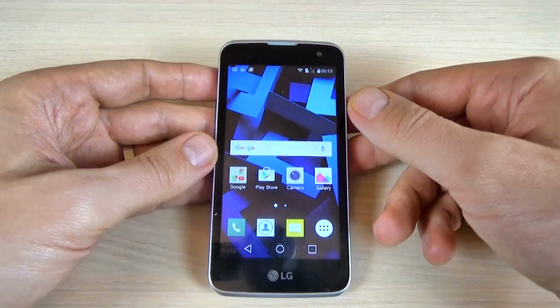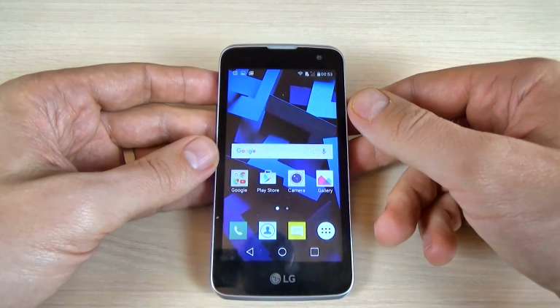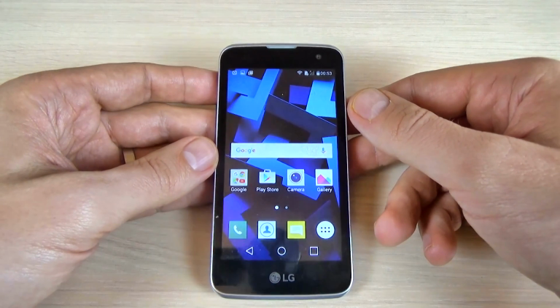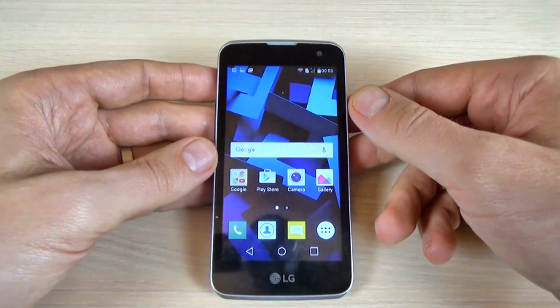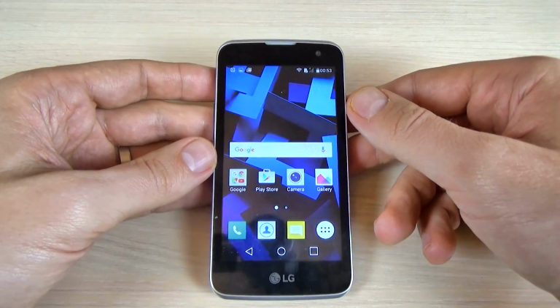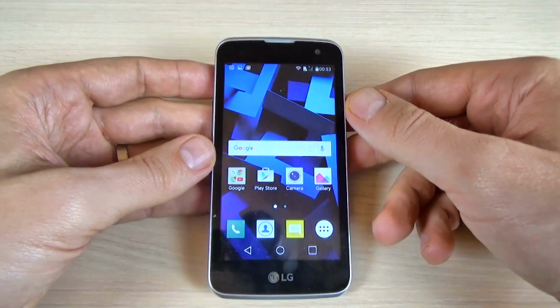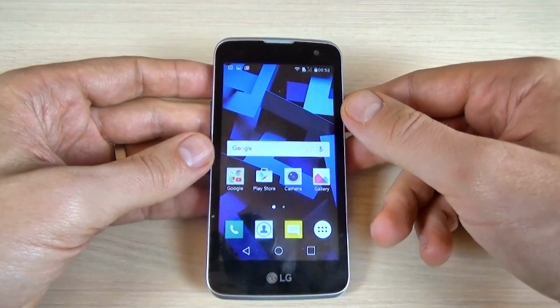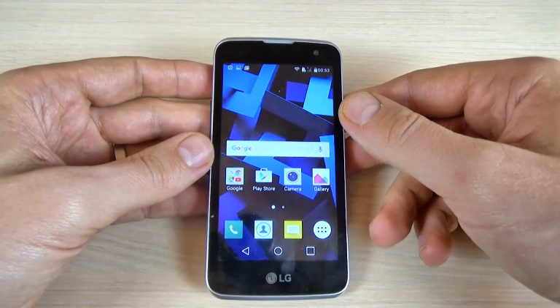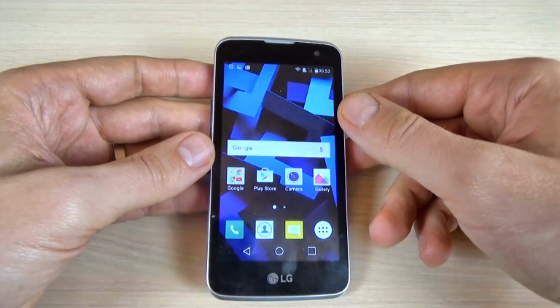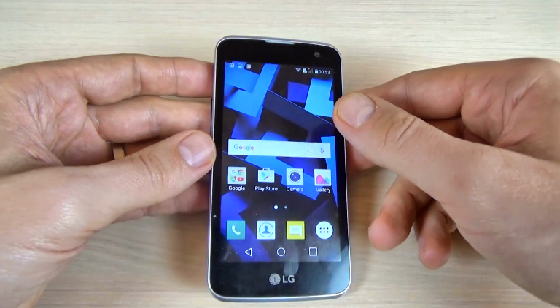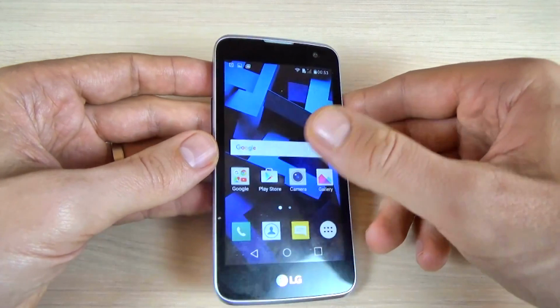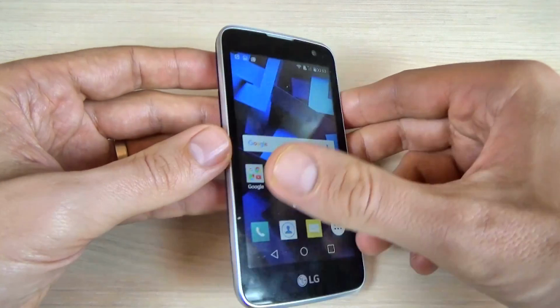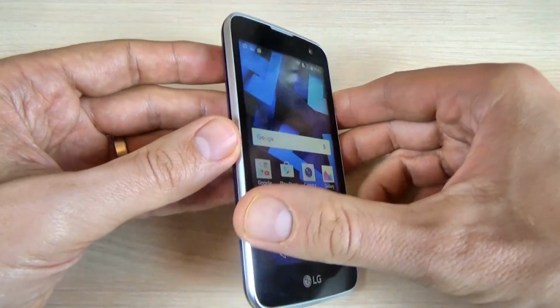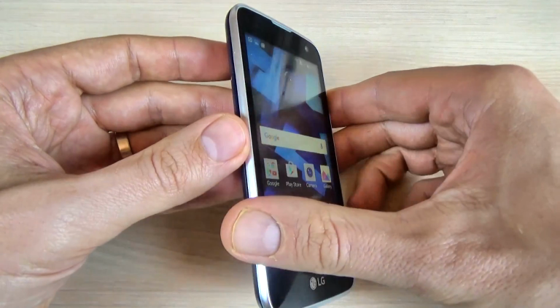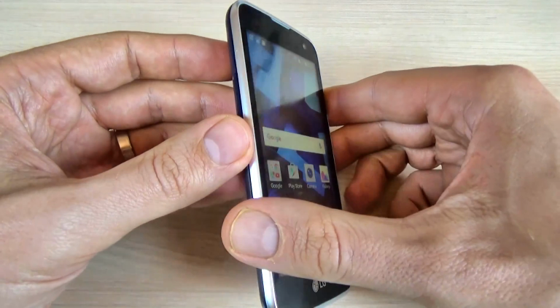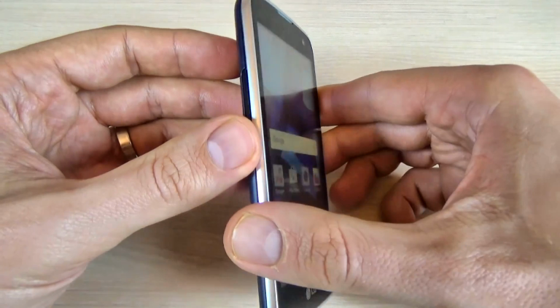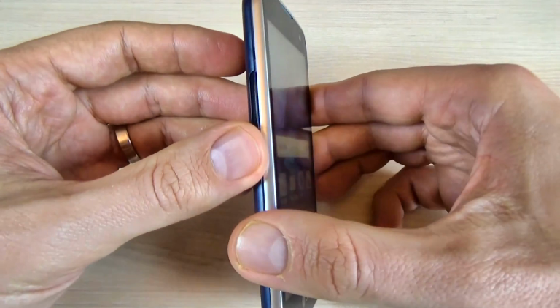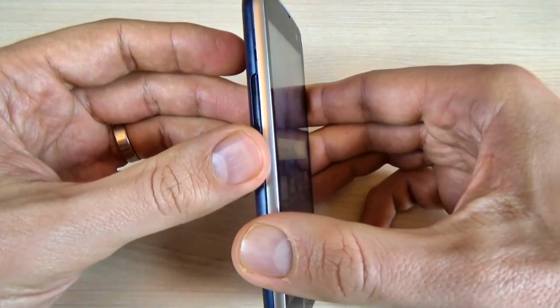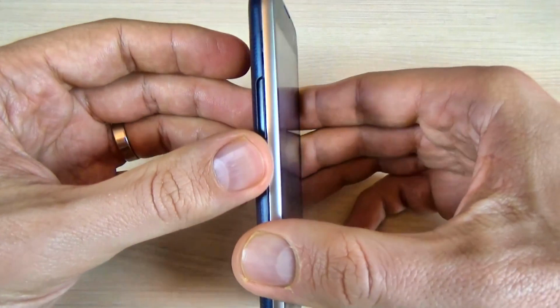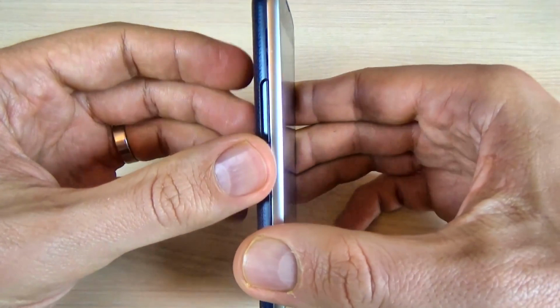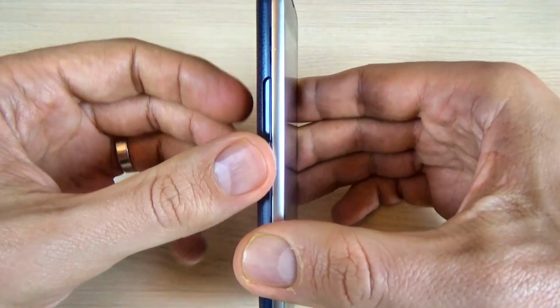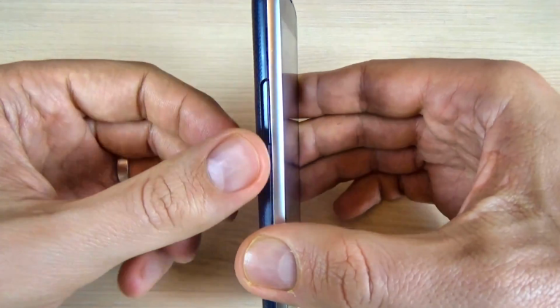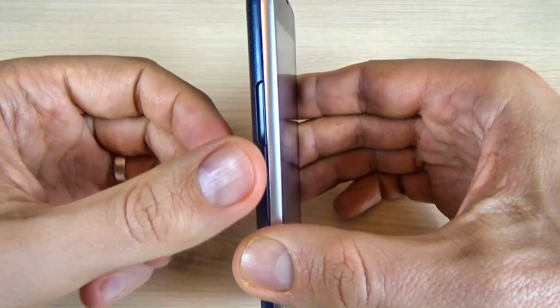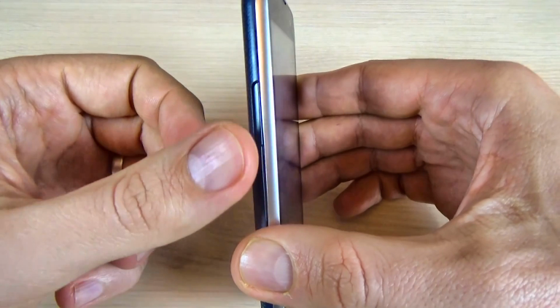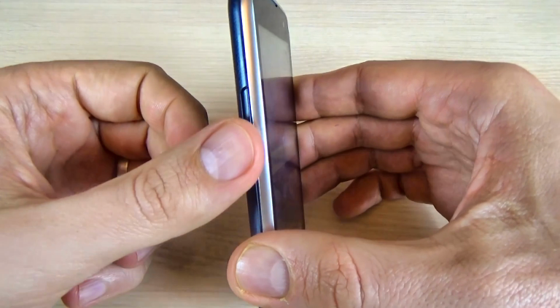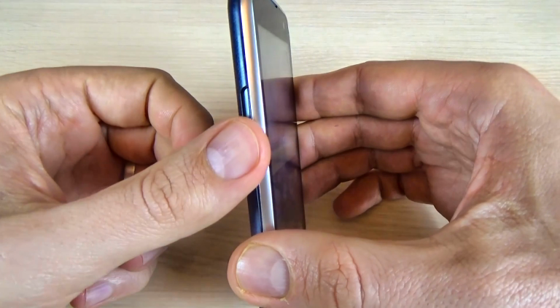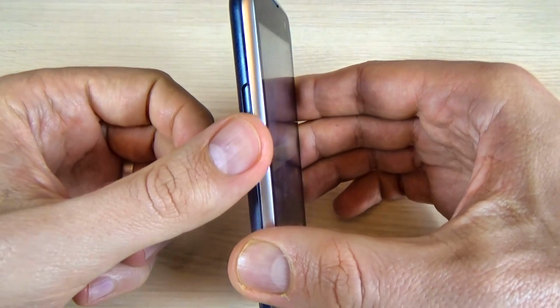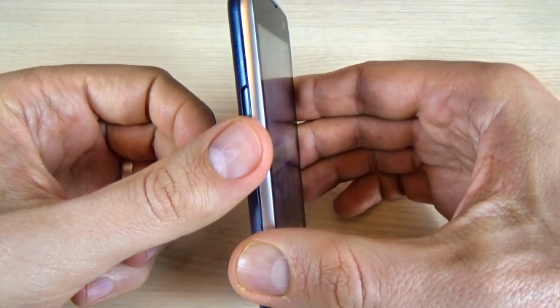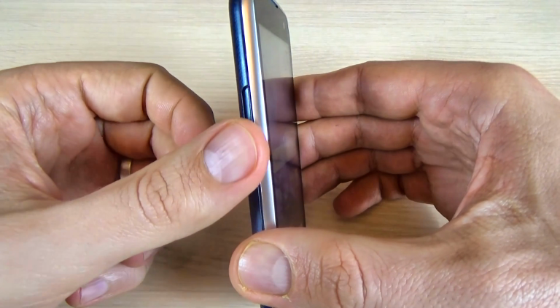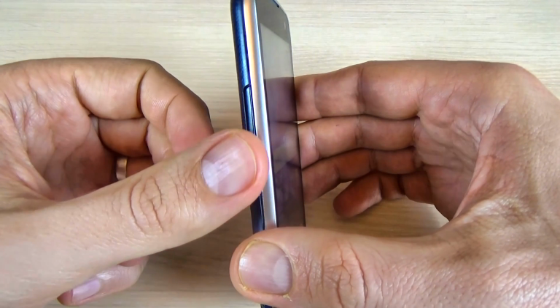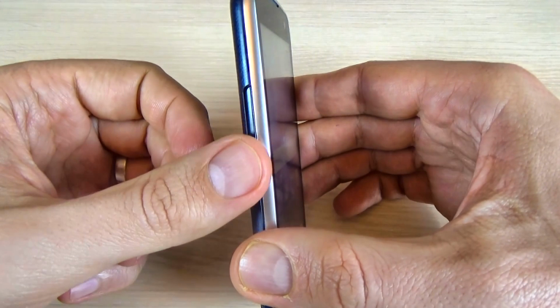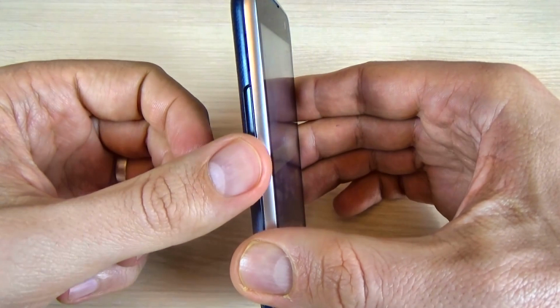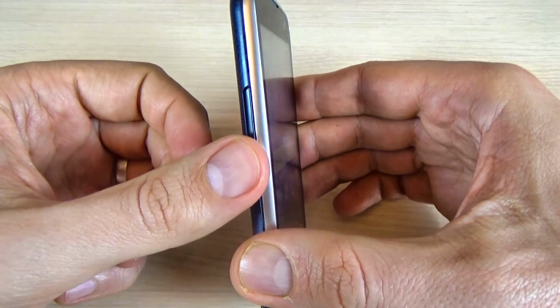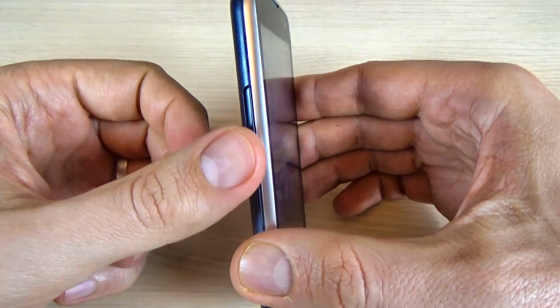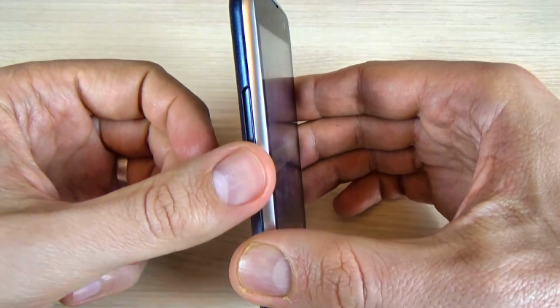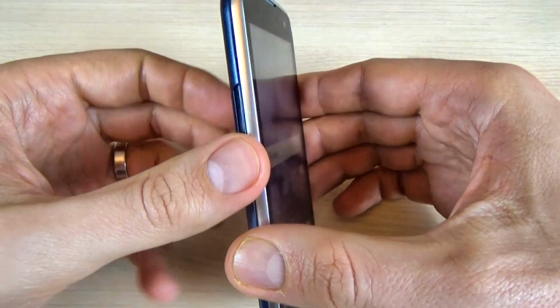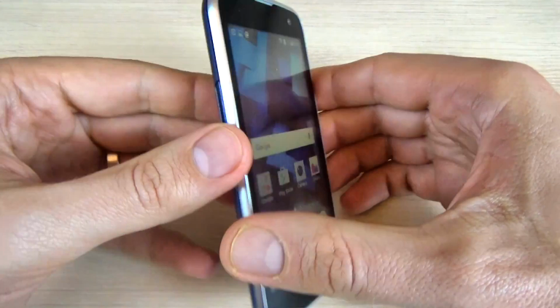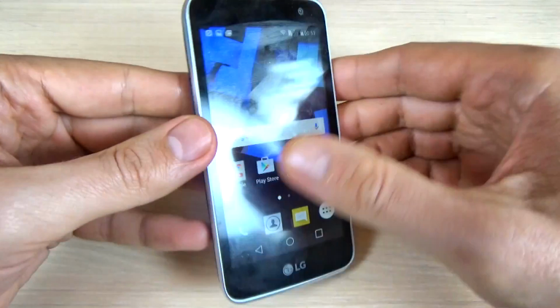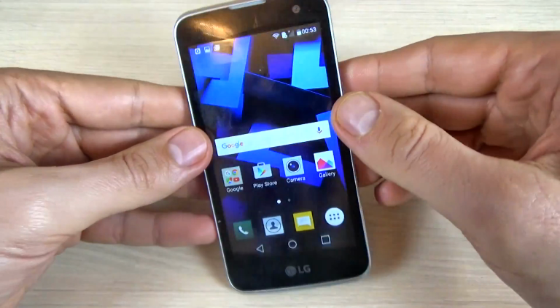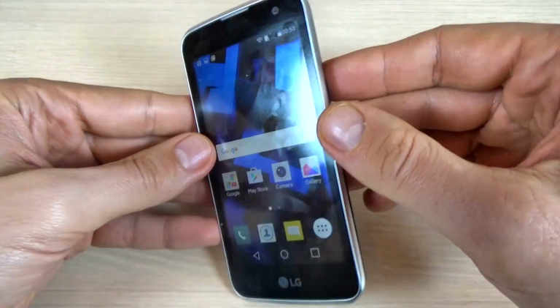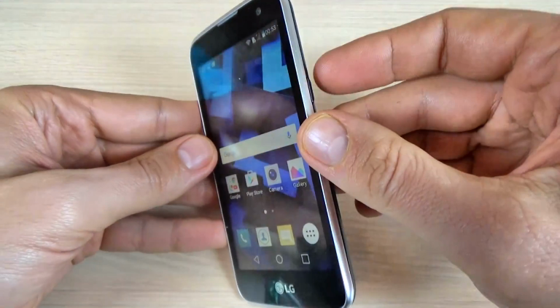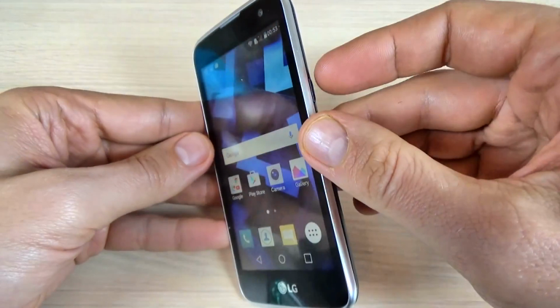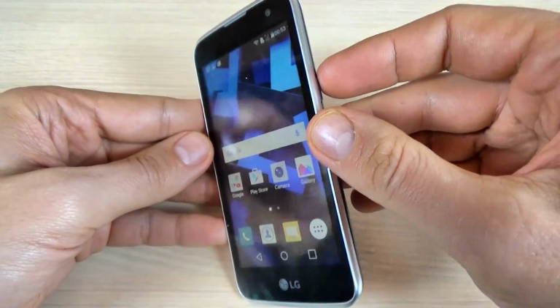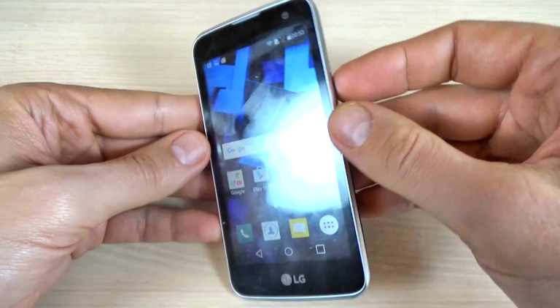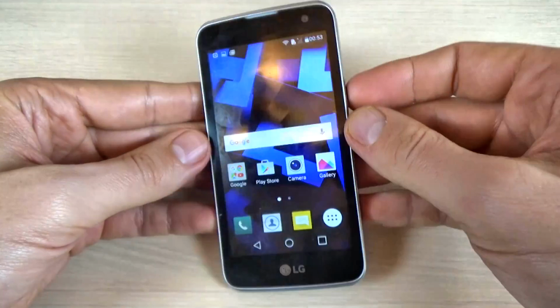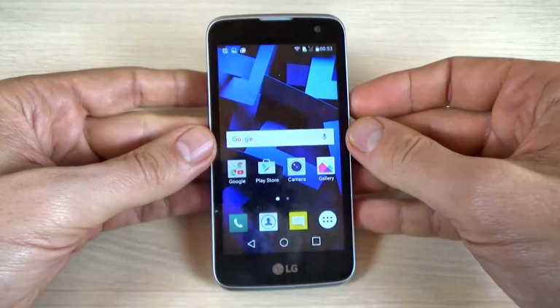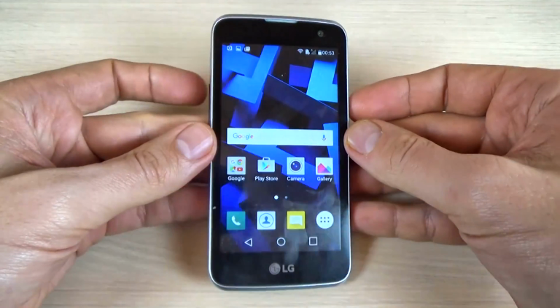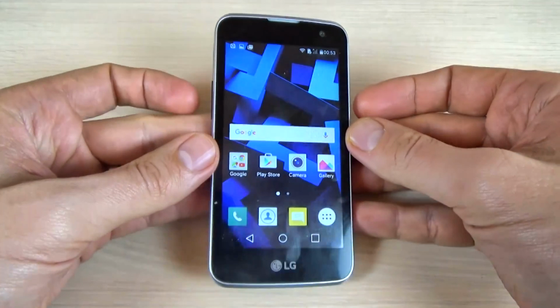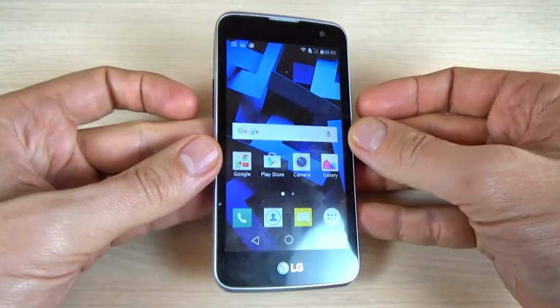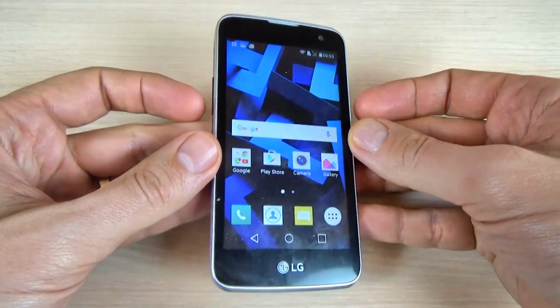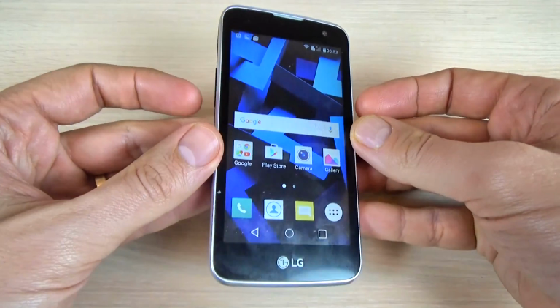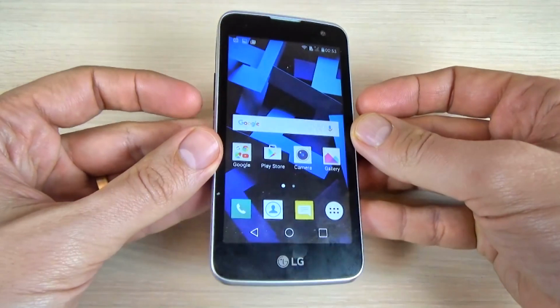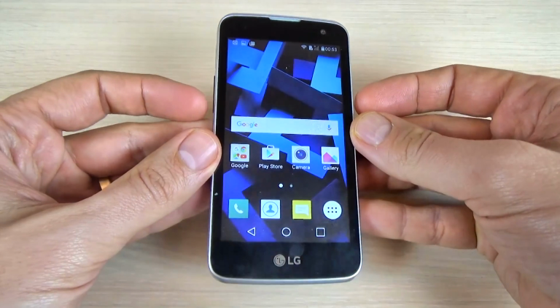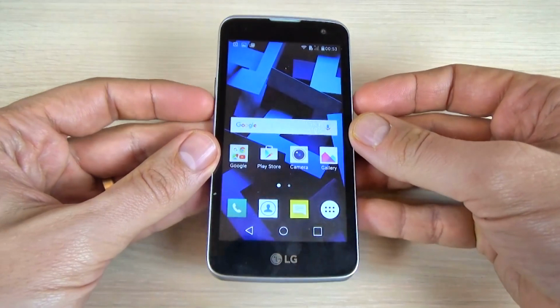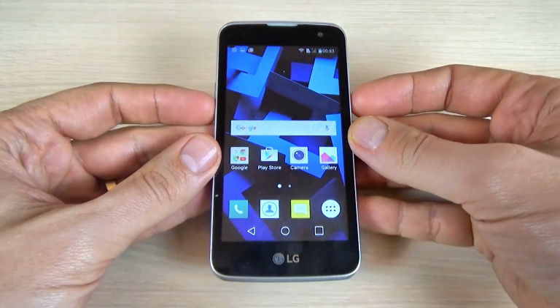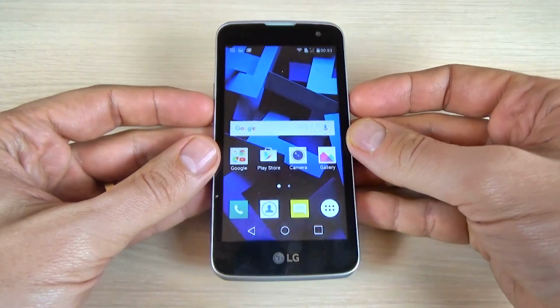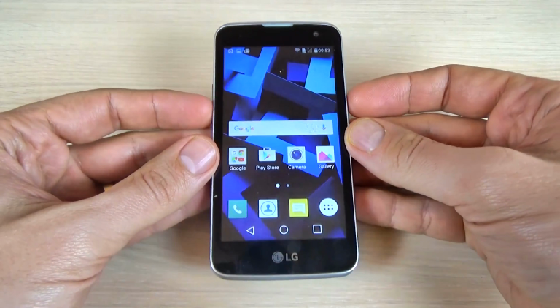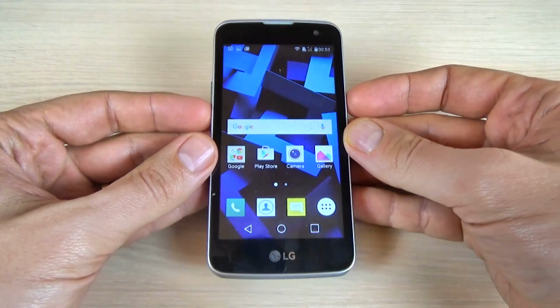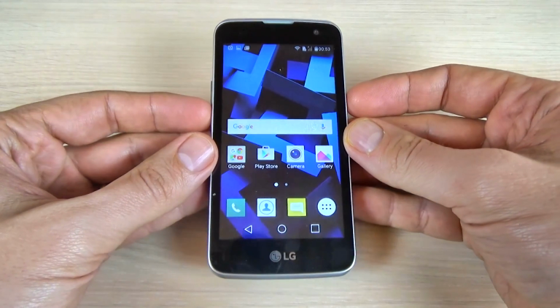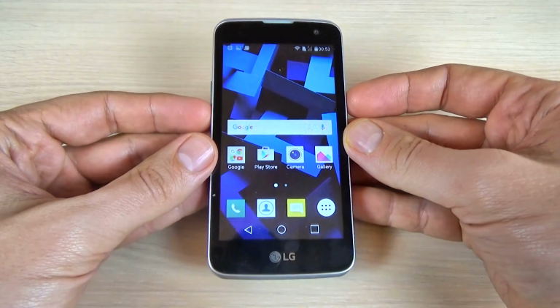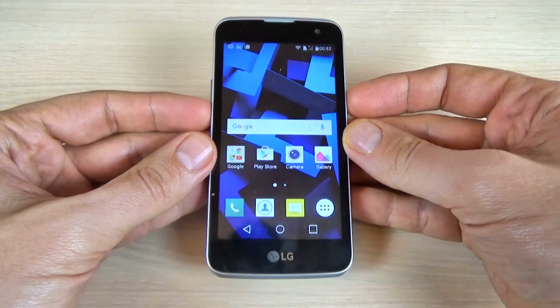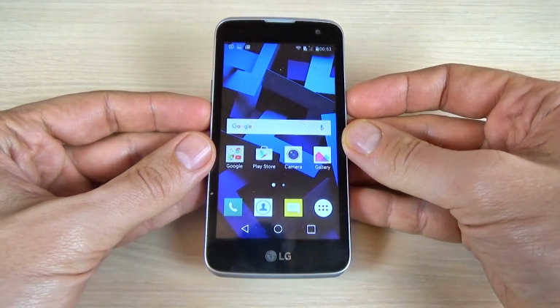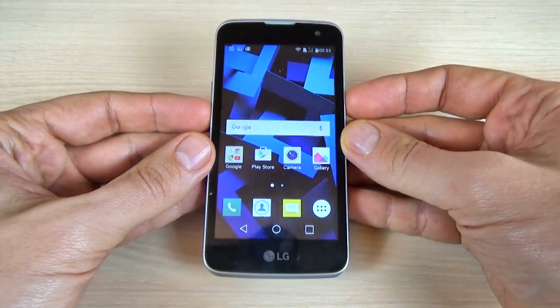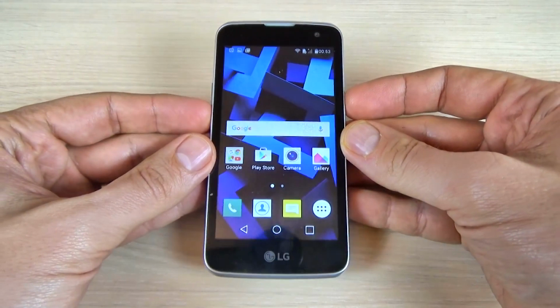So, to do that, just press together the volume down button and the power button, and let's do it.